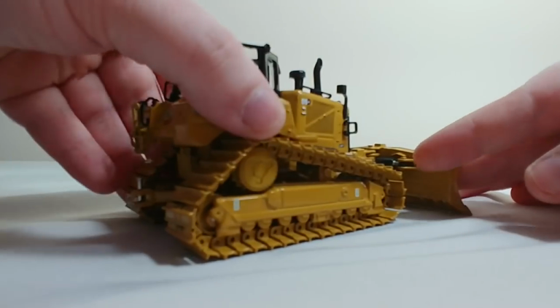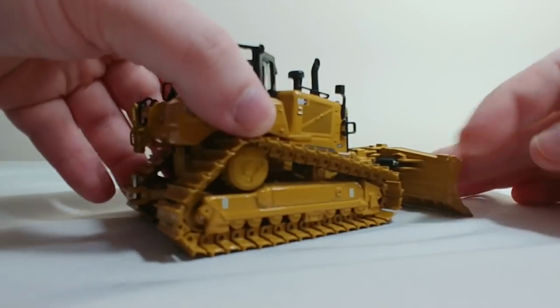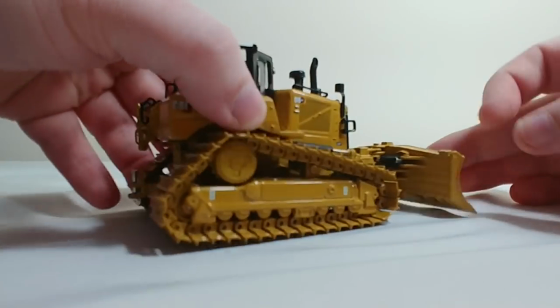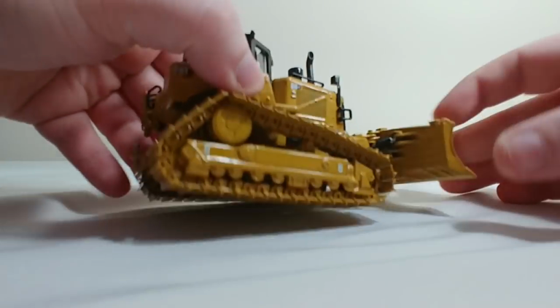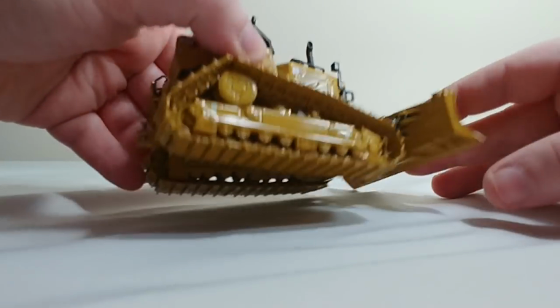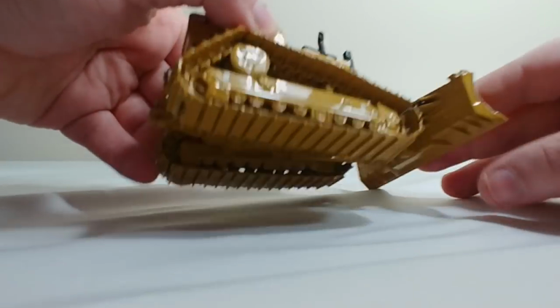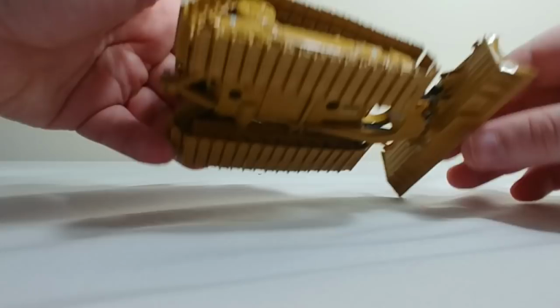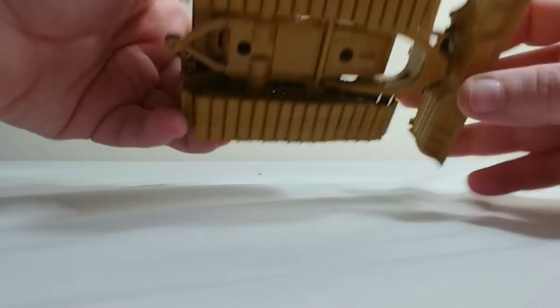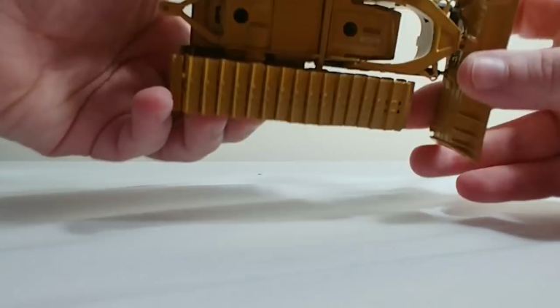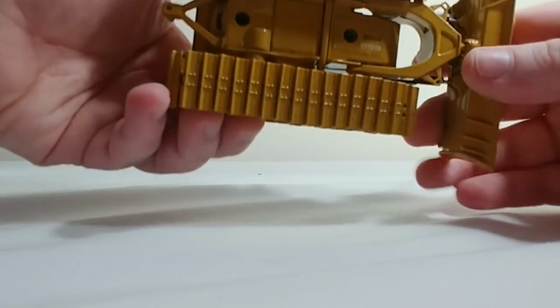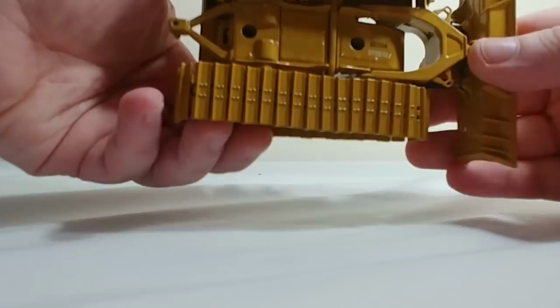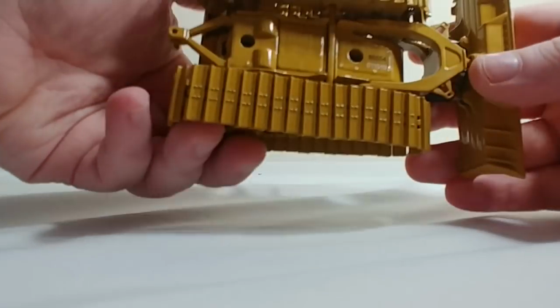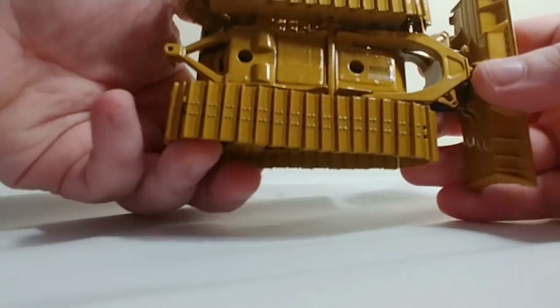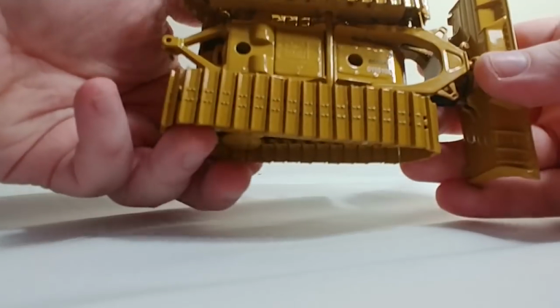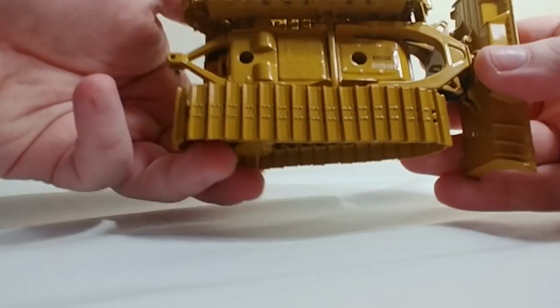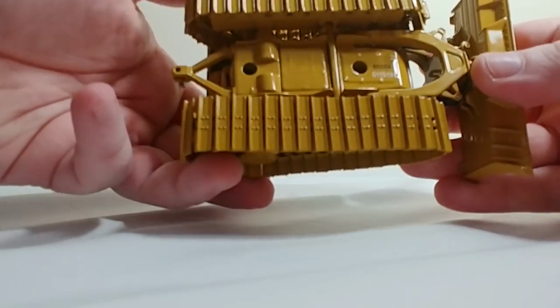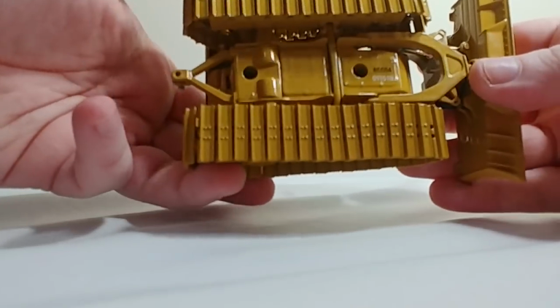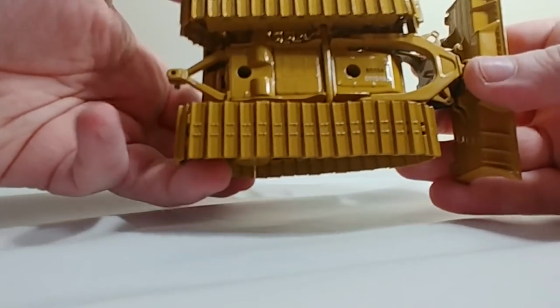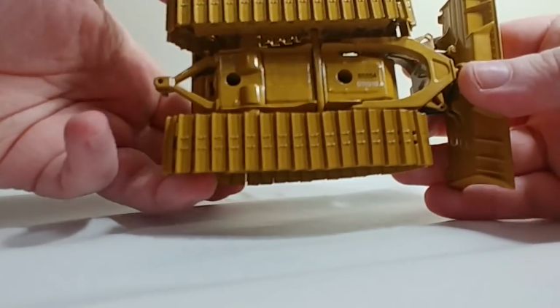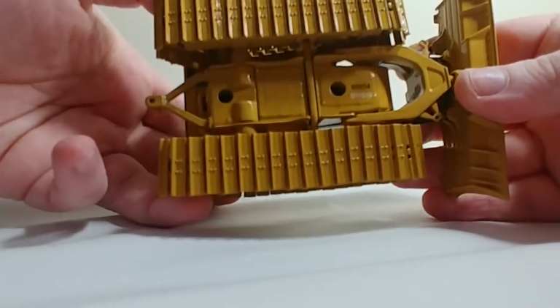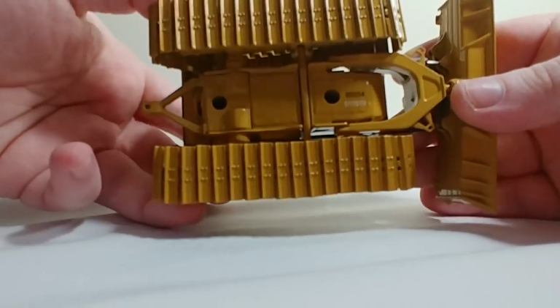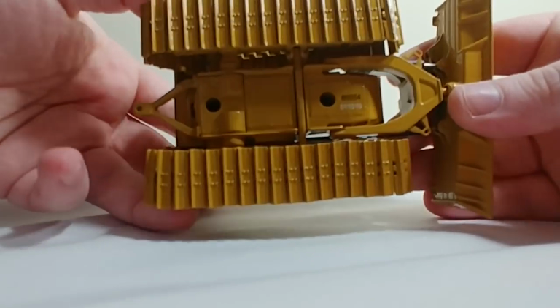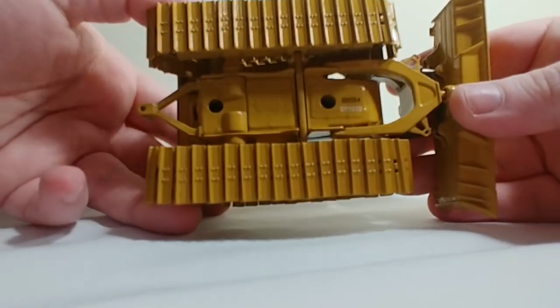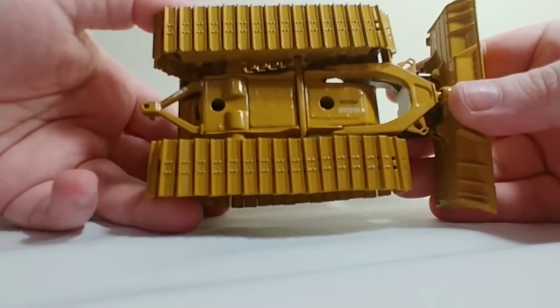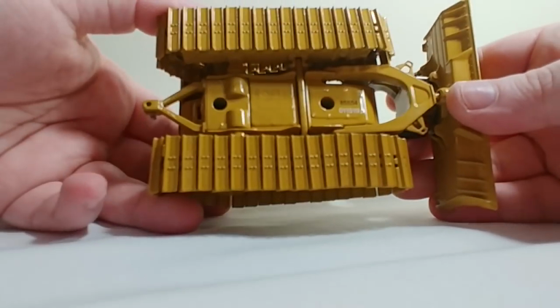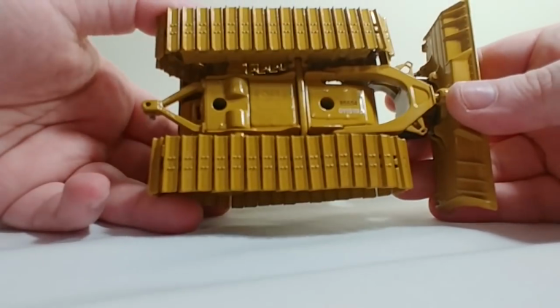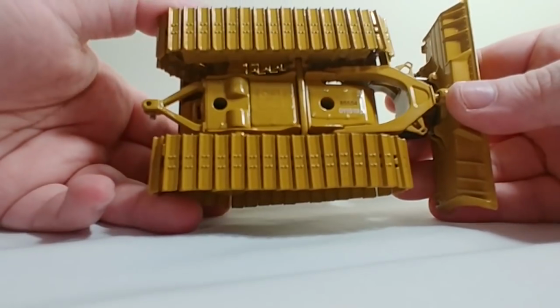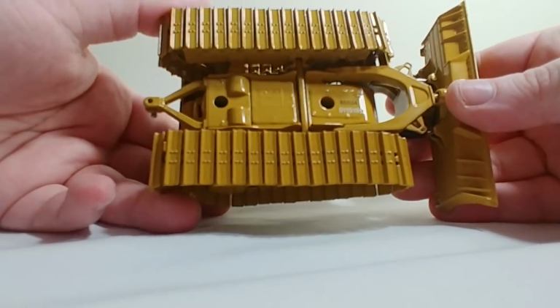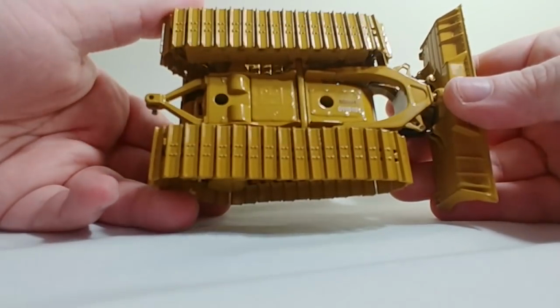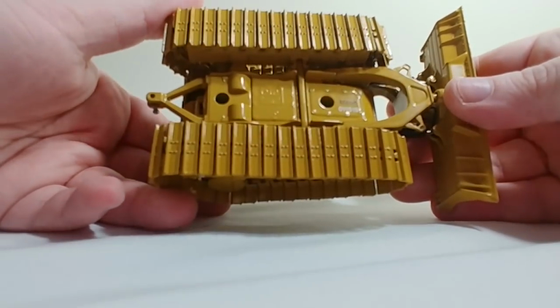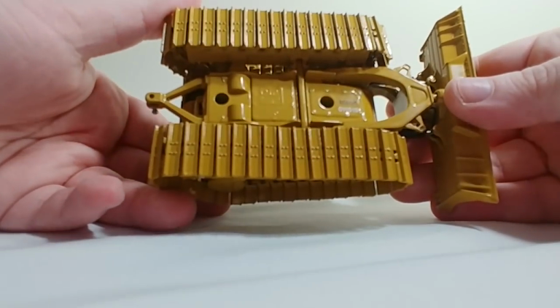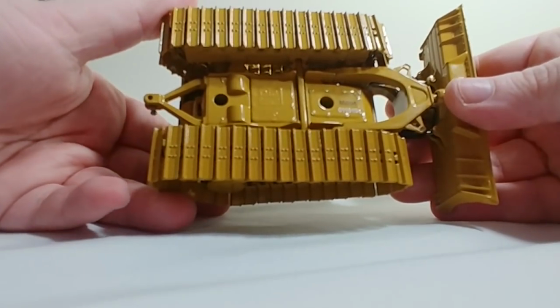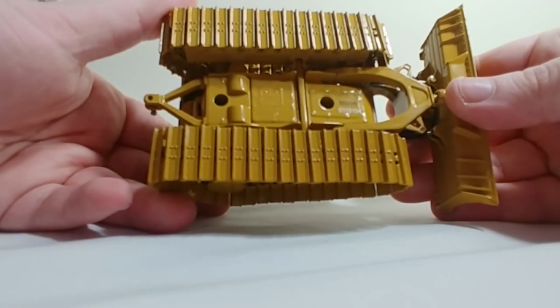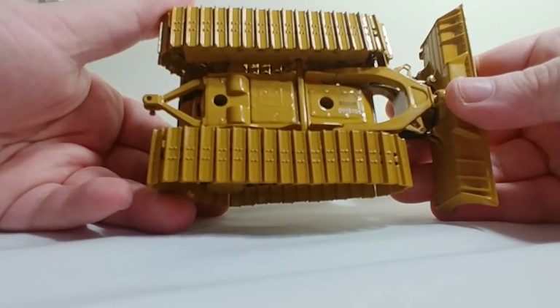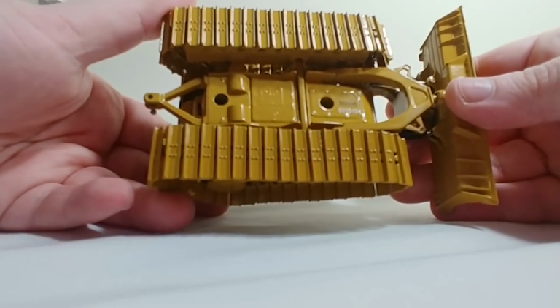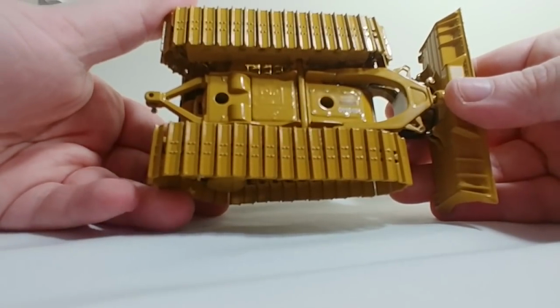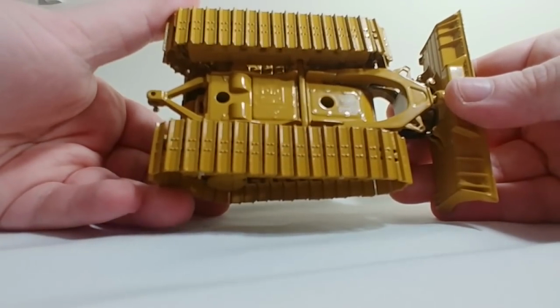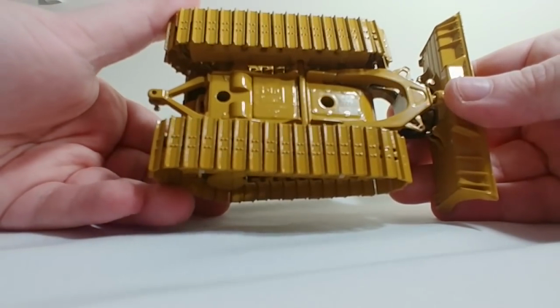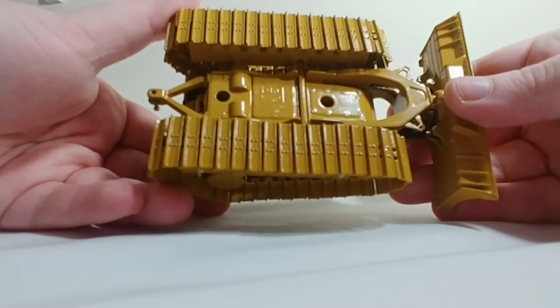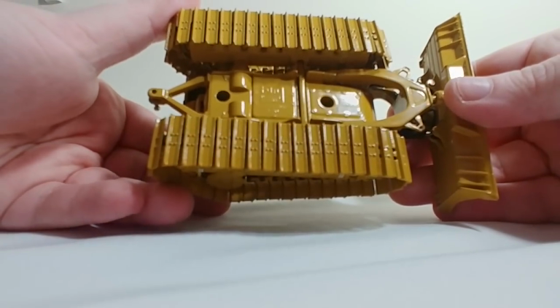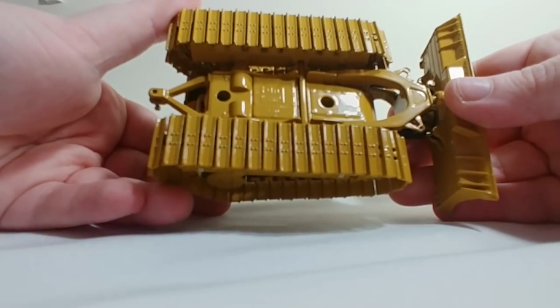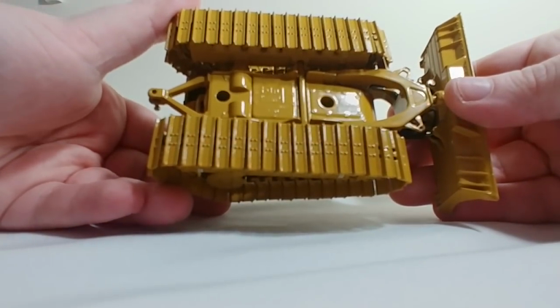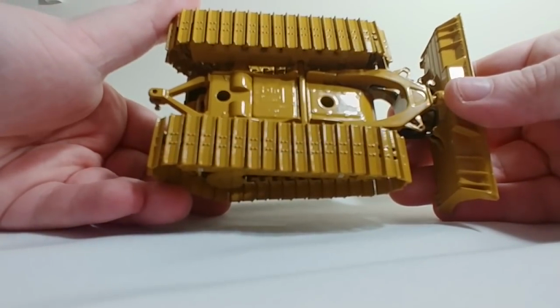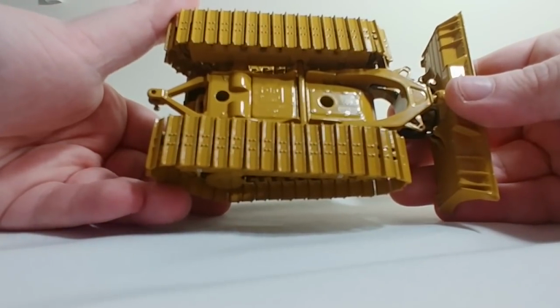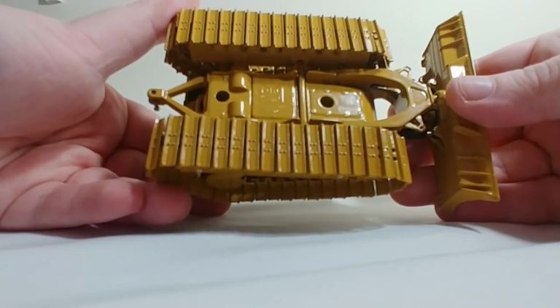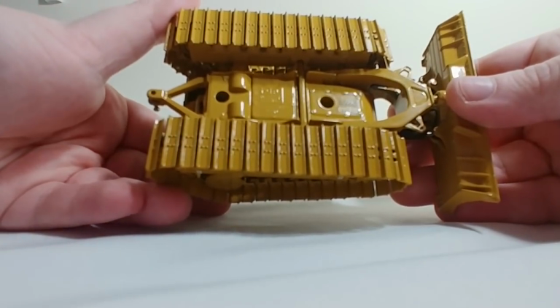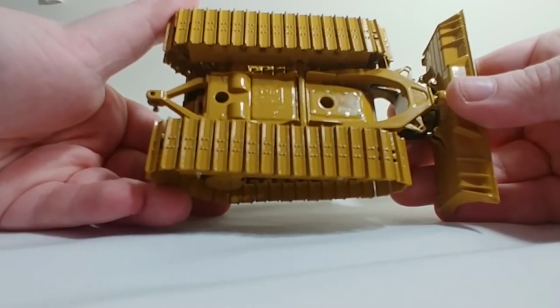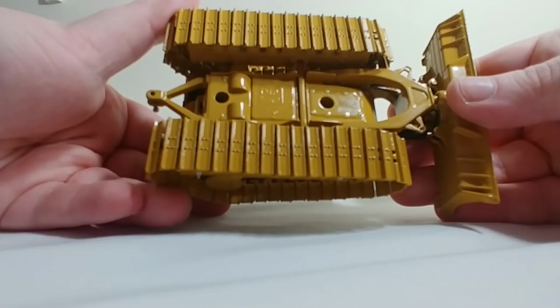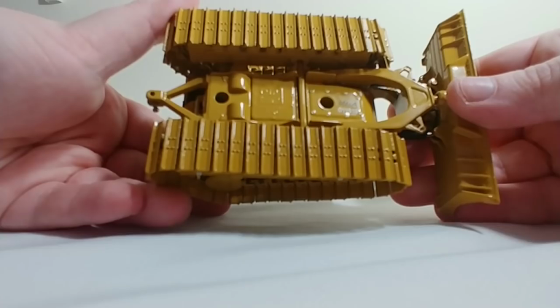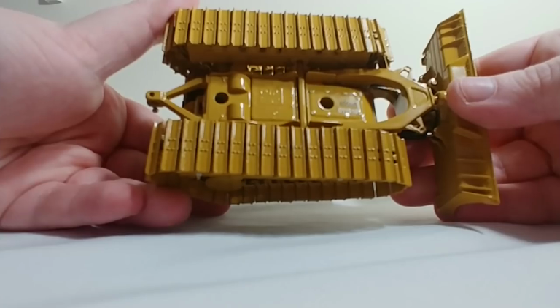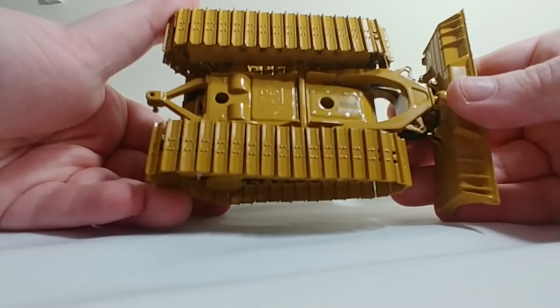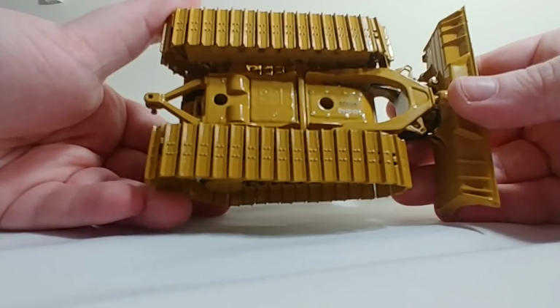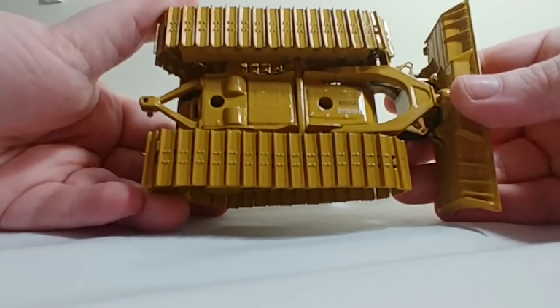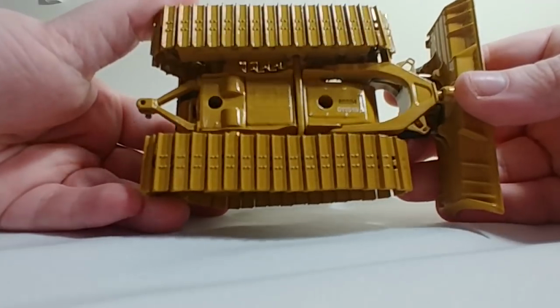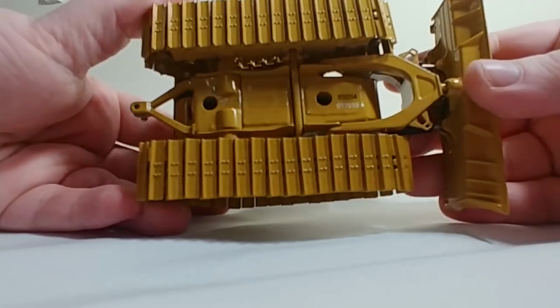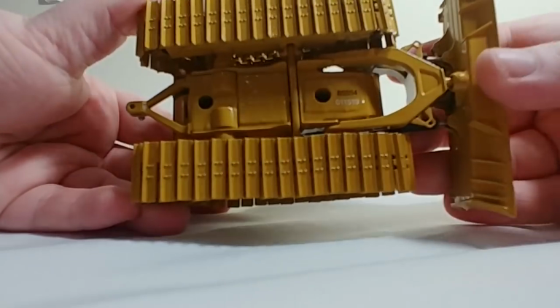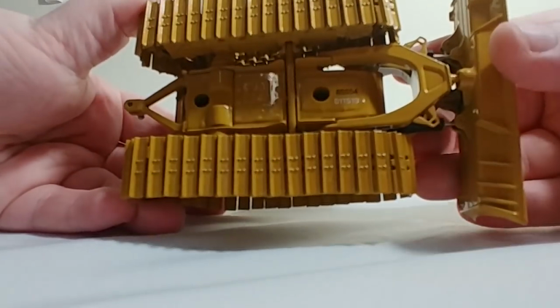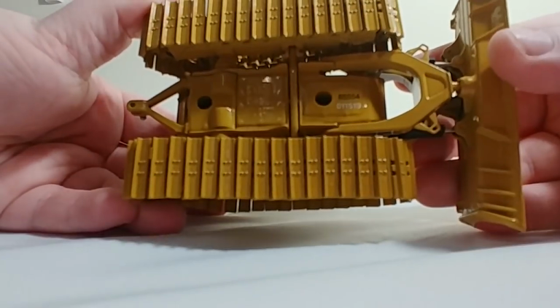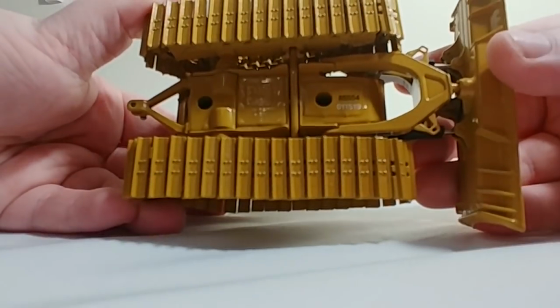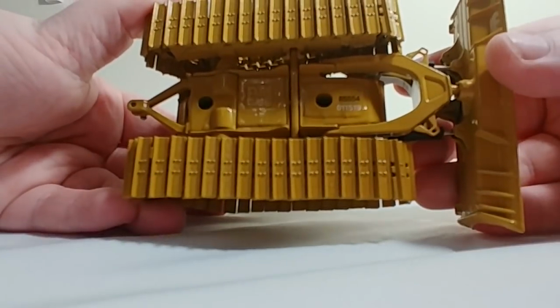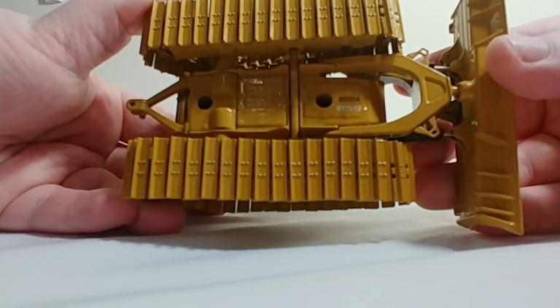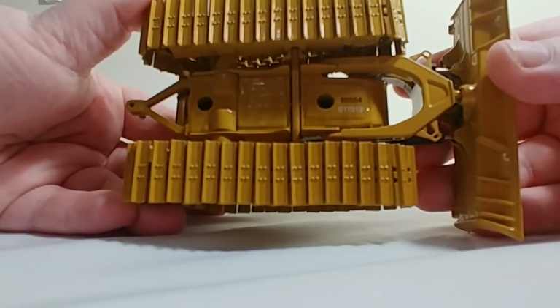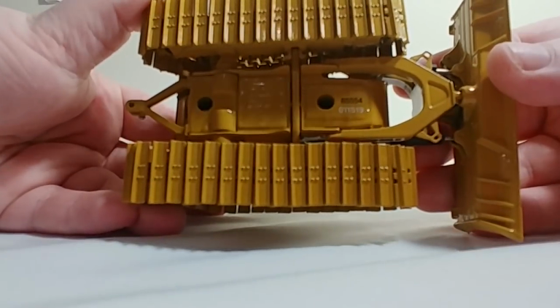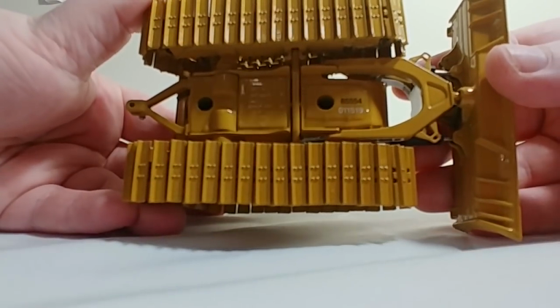Underneath, not a whole lot to write home about, but I know a lot of you like to see the underneath of these machines, so there you go.